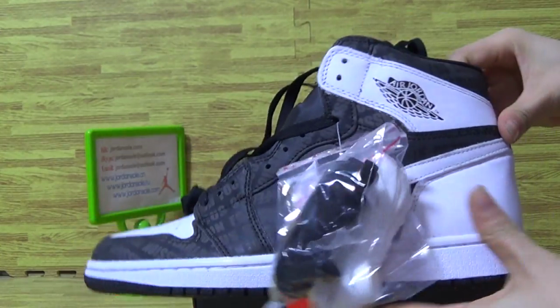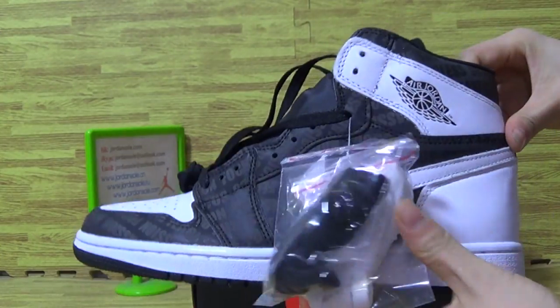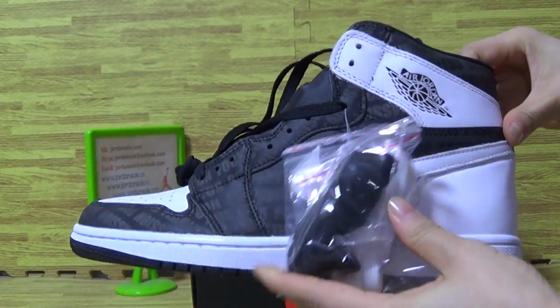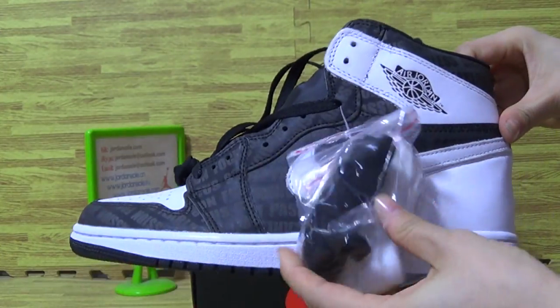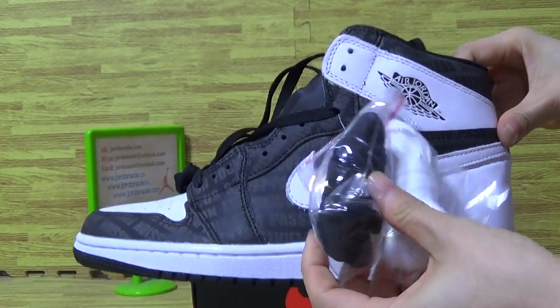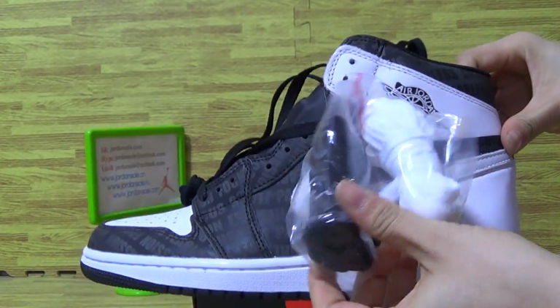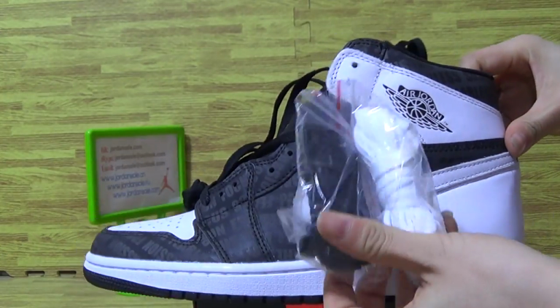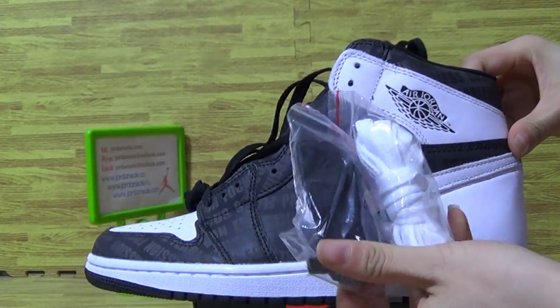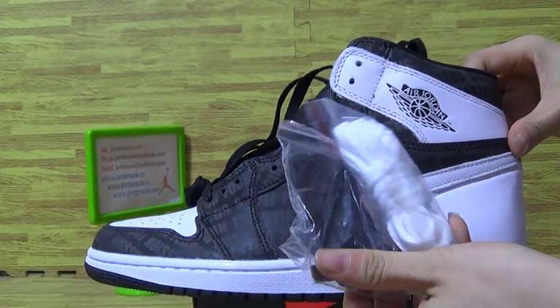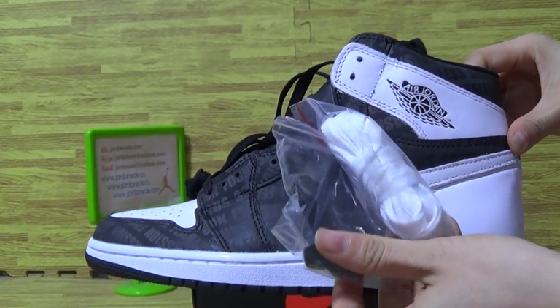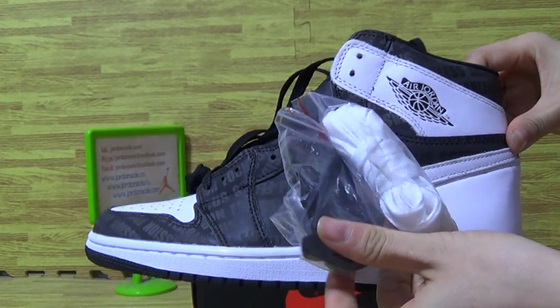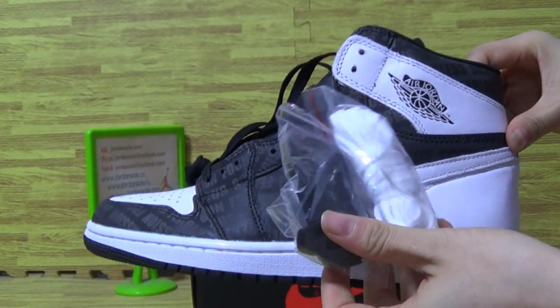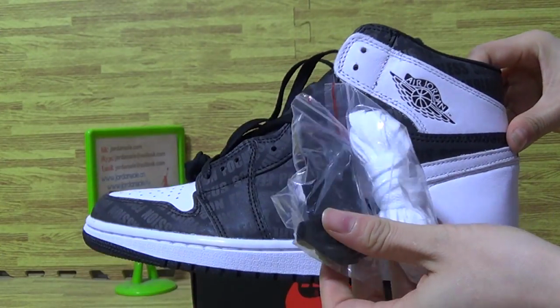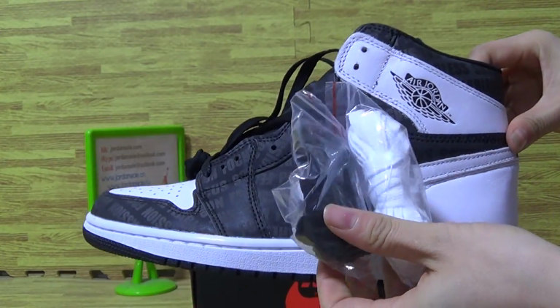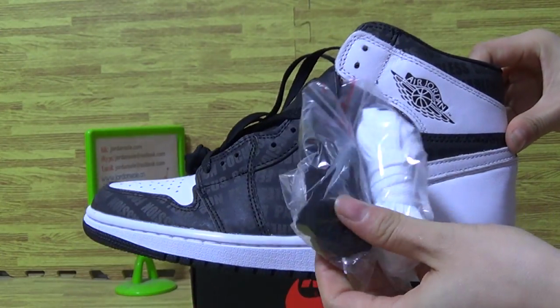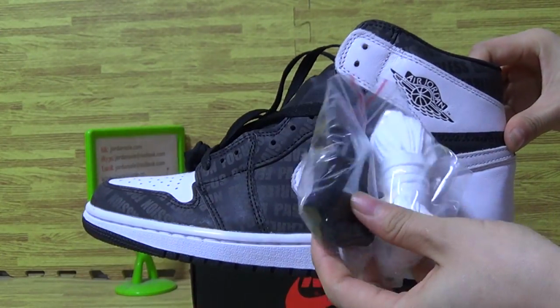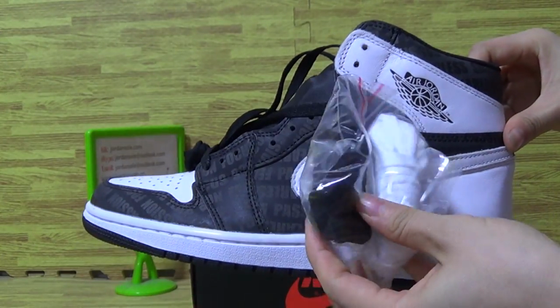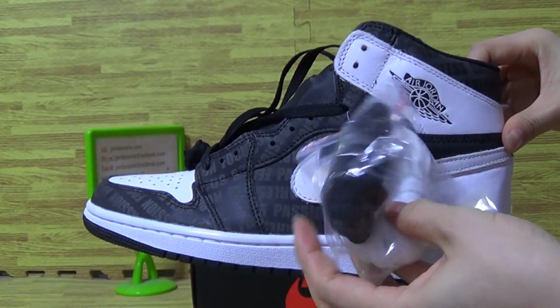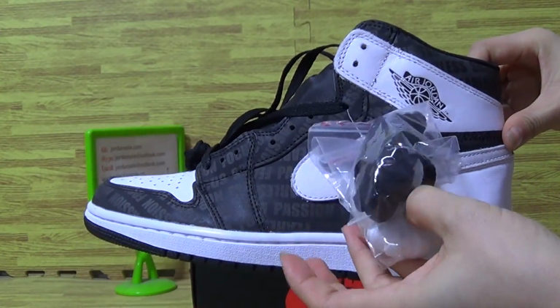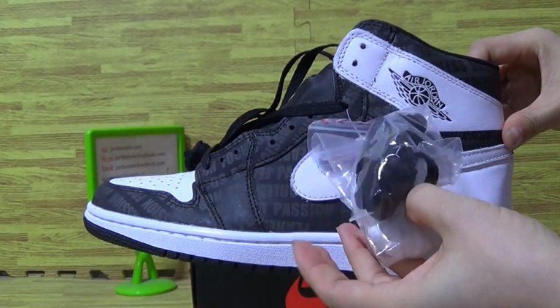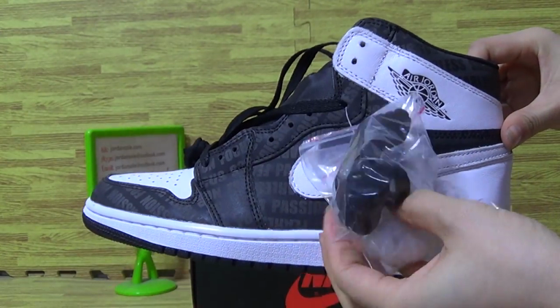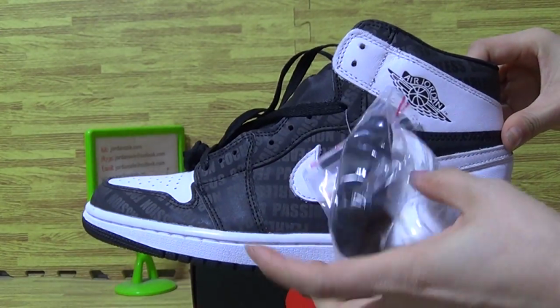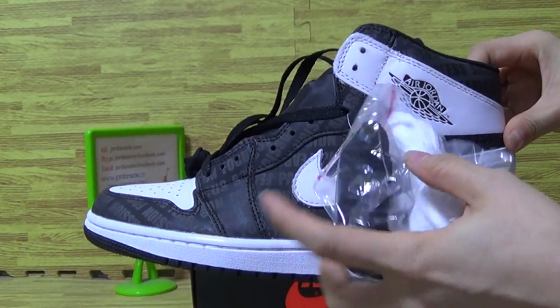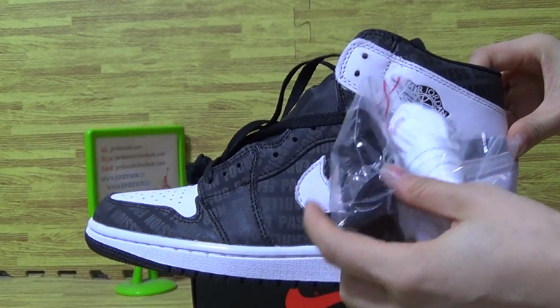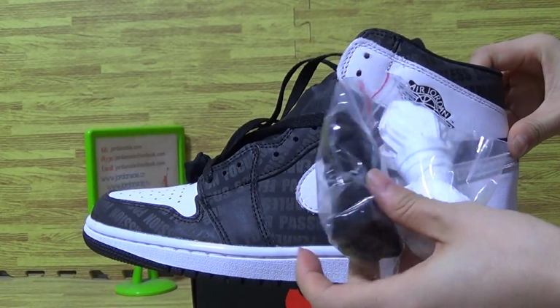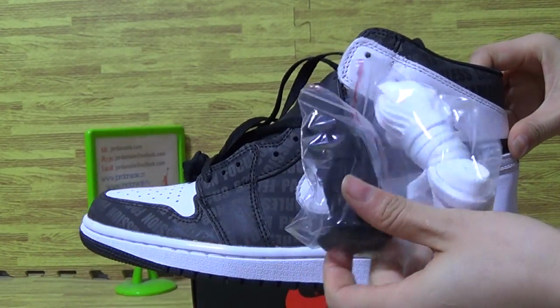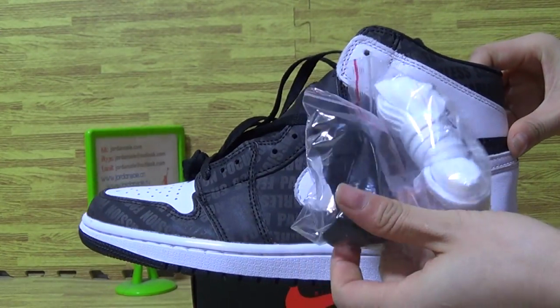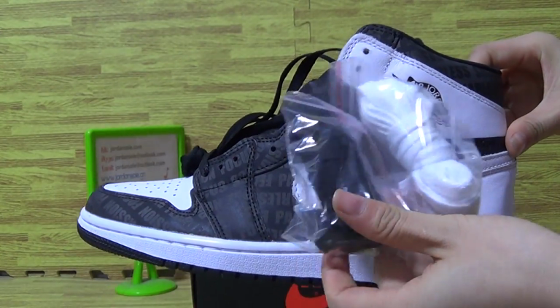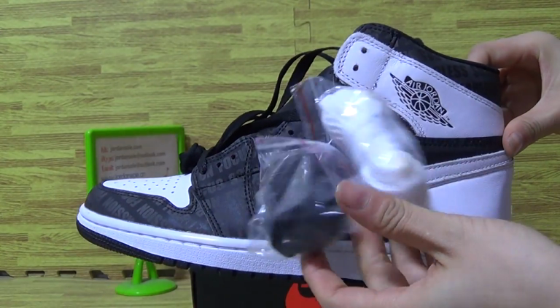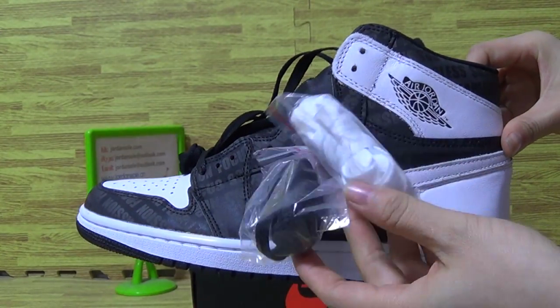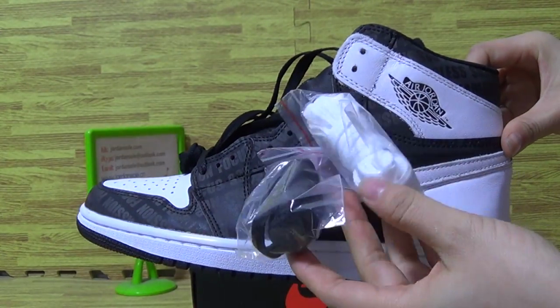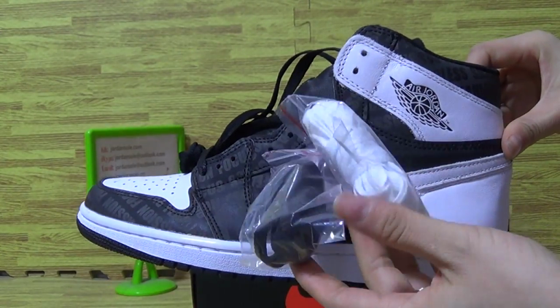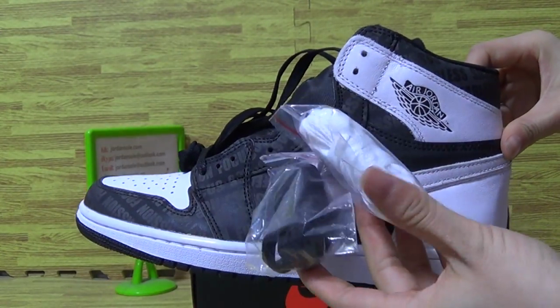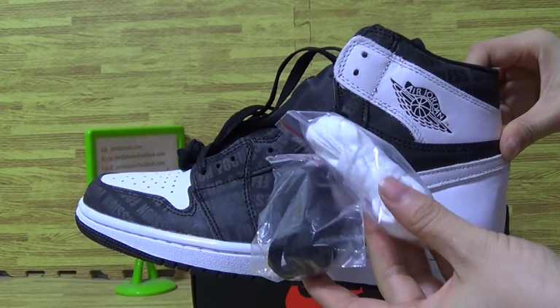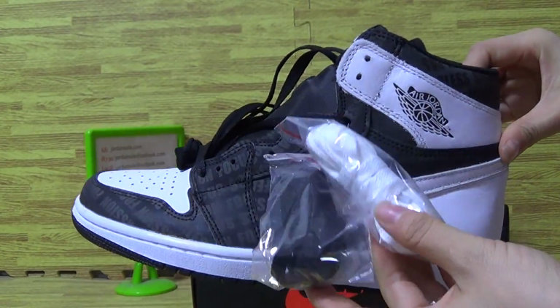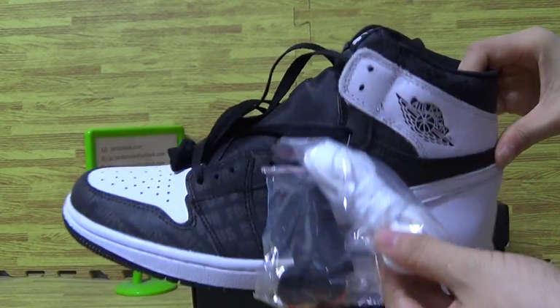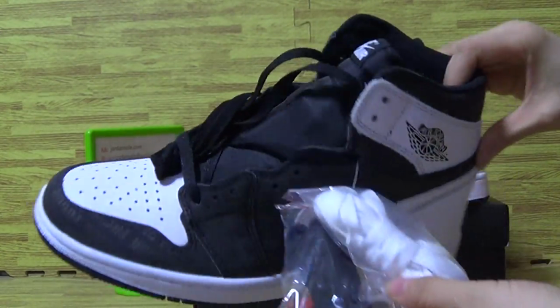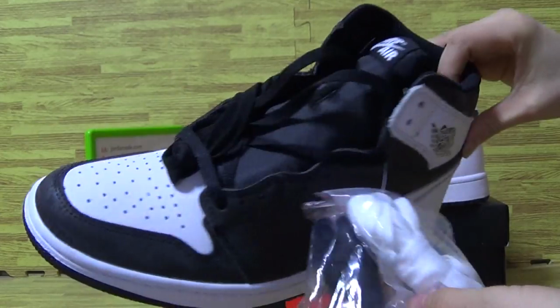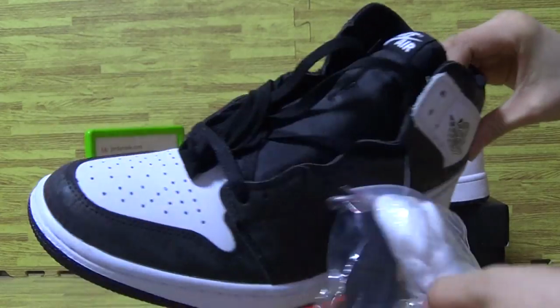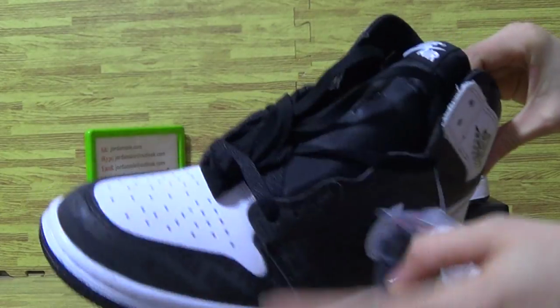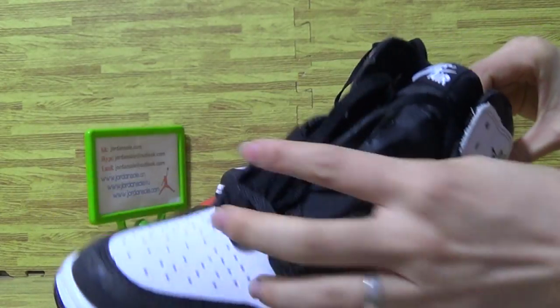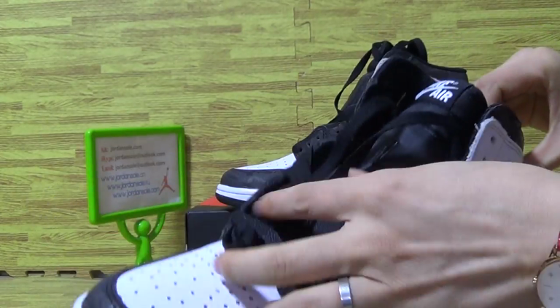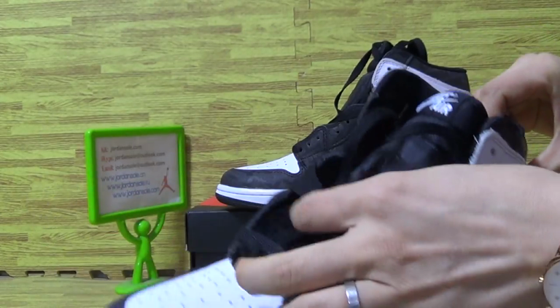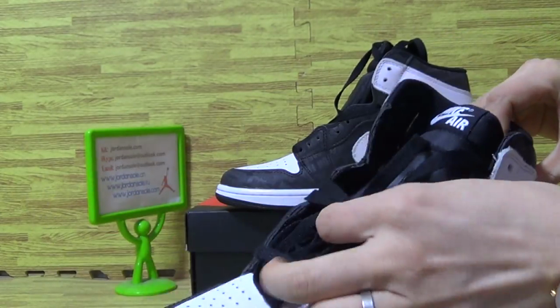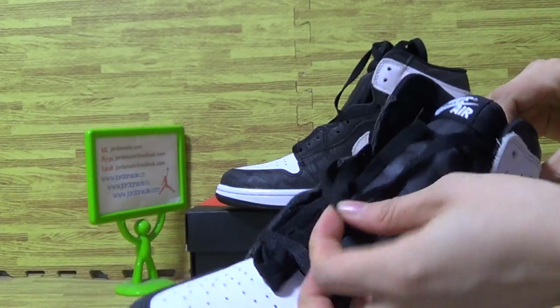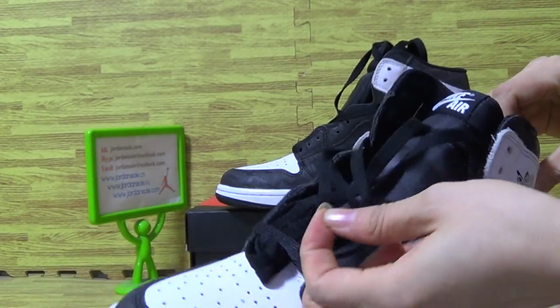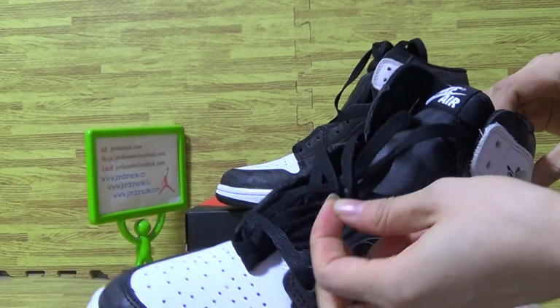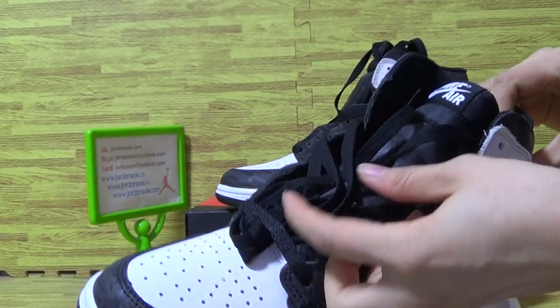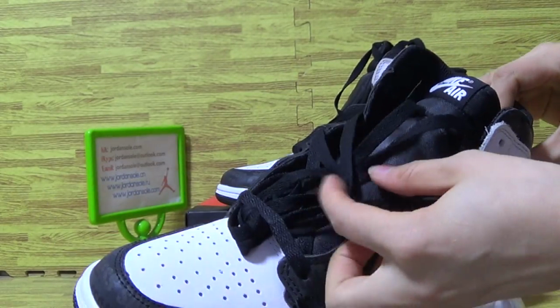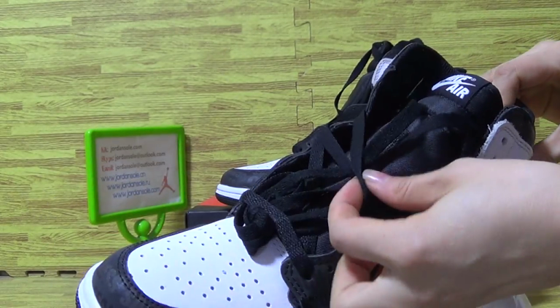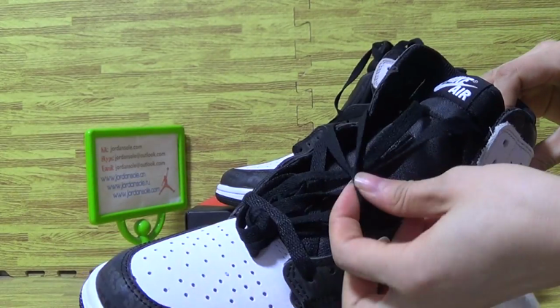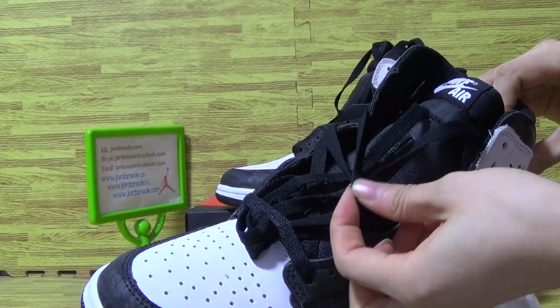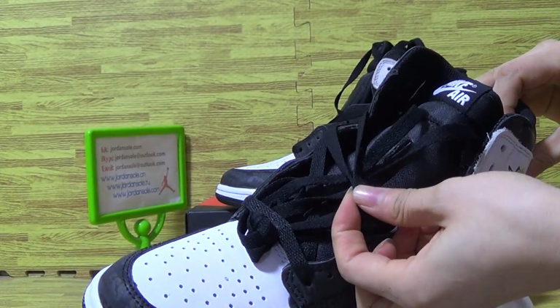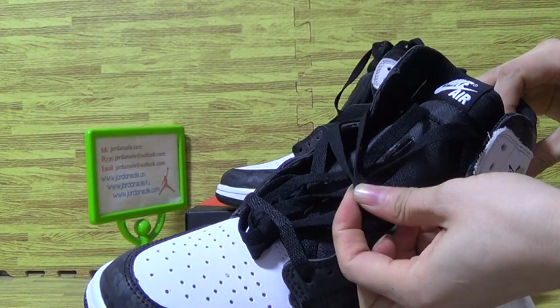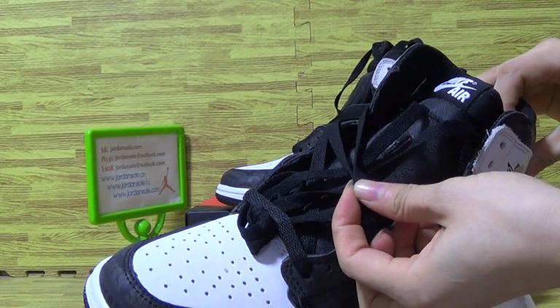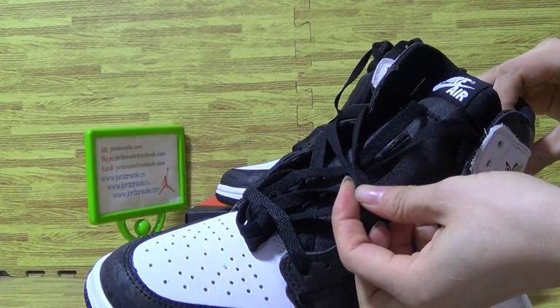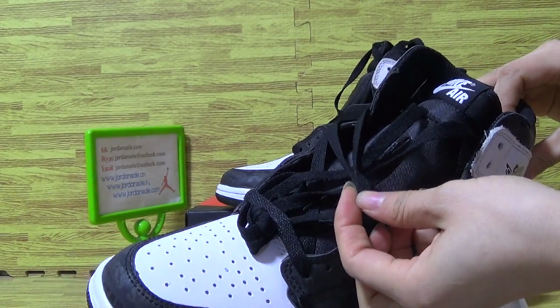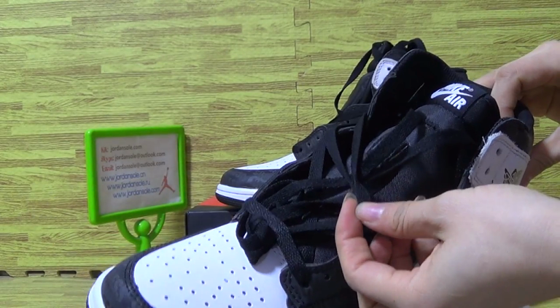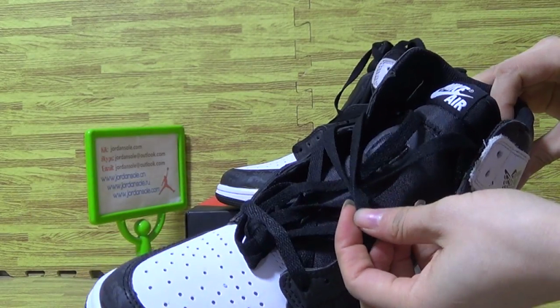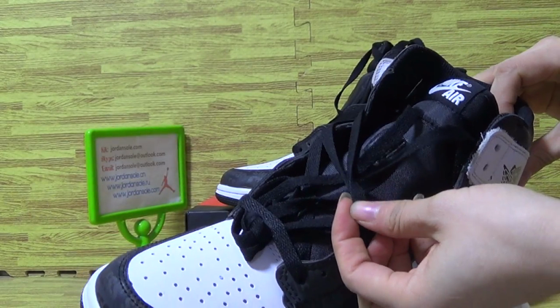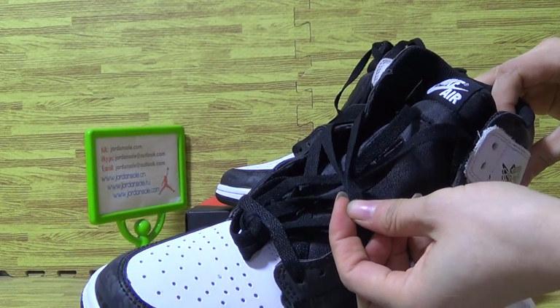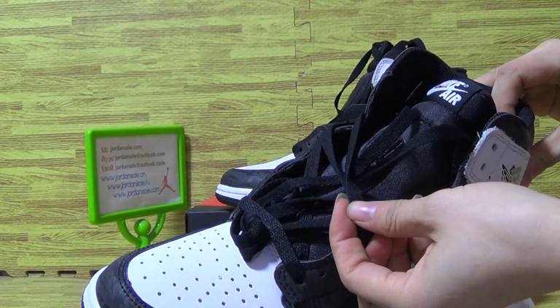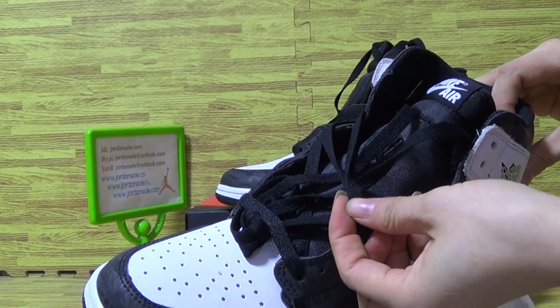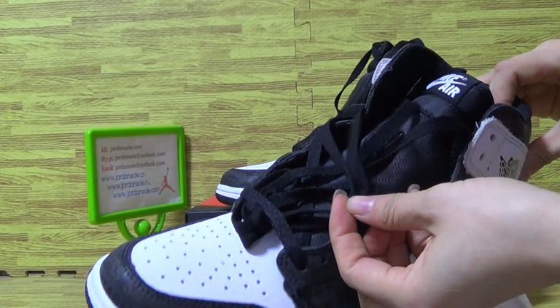Come with two pairs of shoes, white and black, and on the shoes with black.